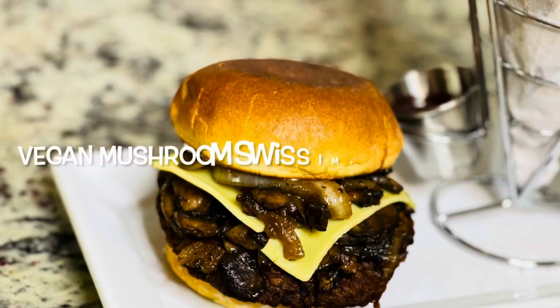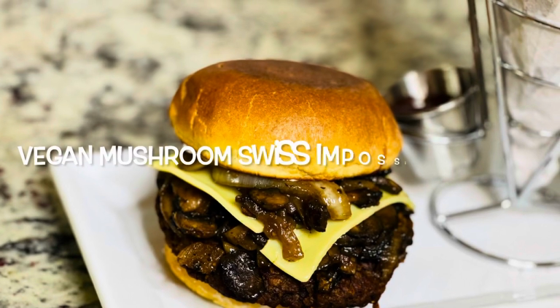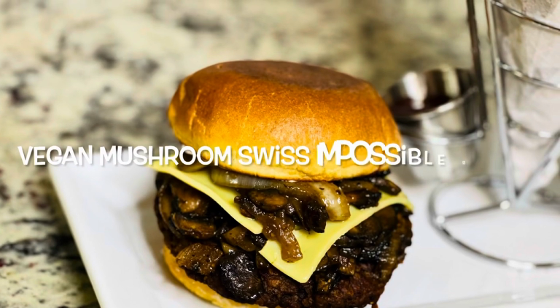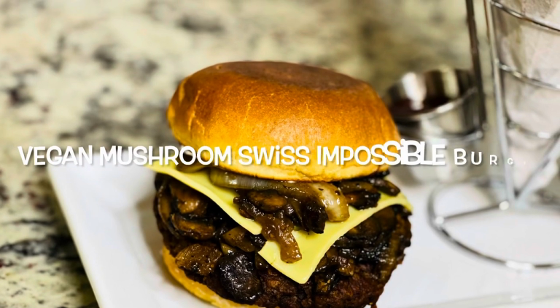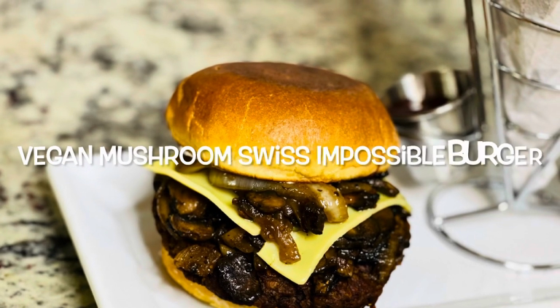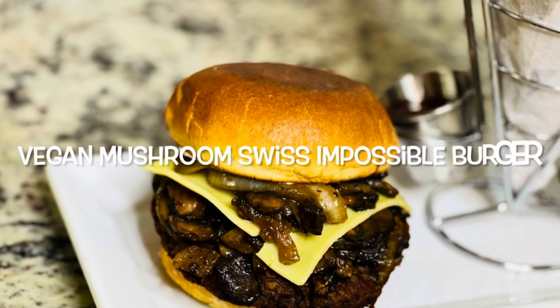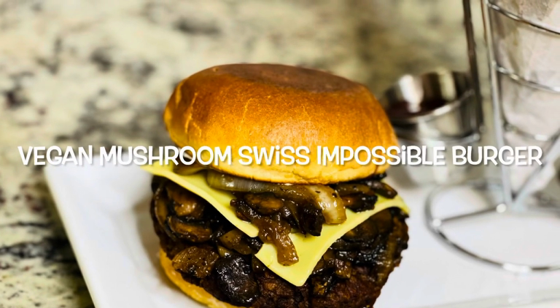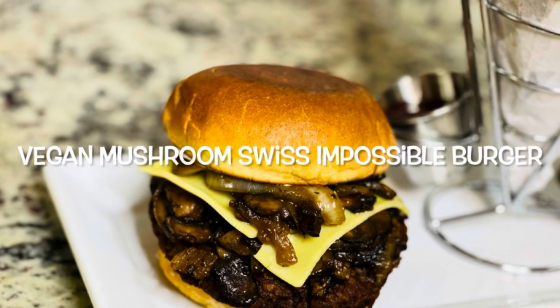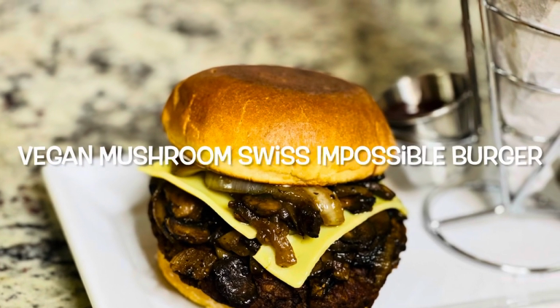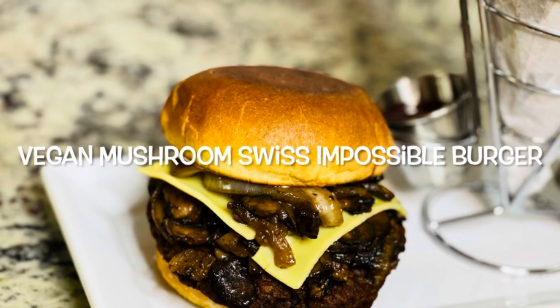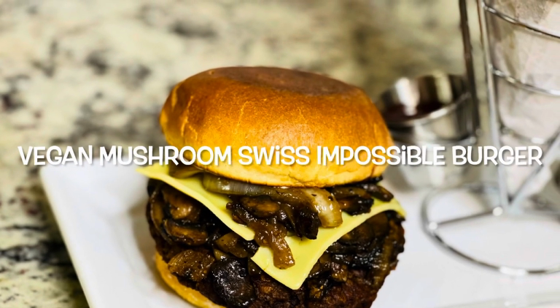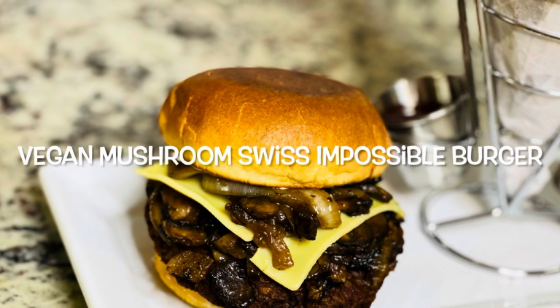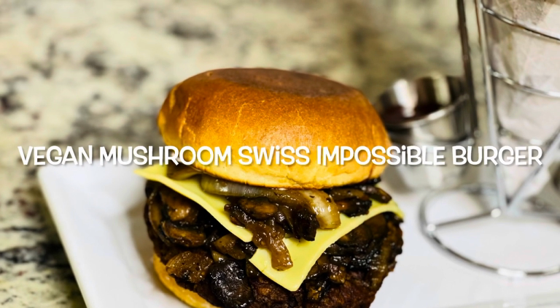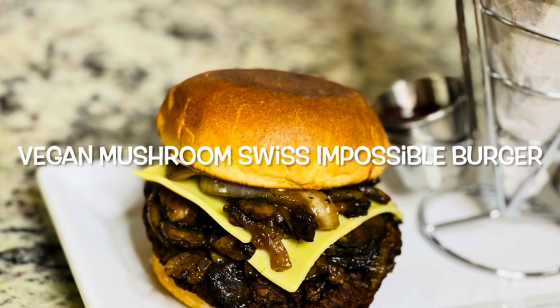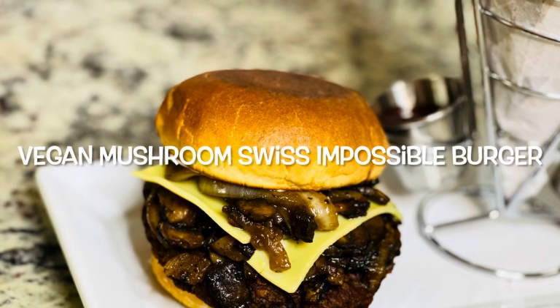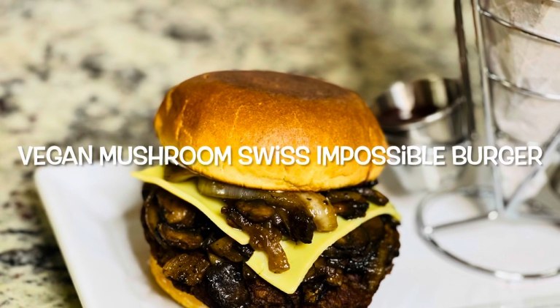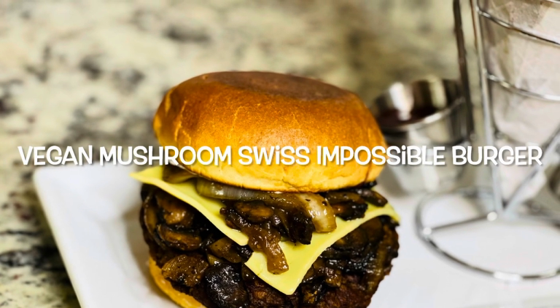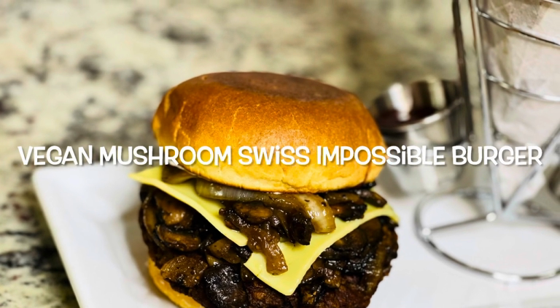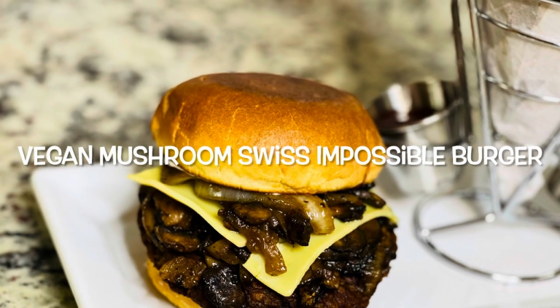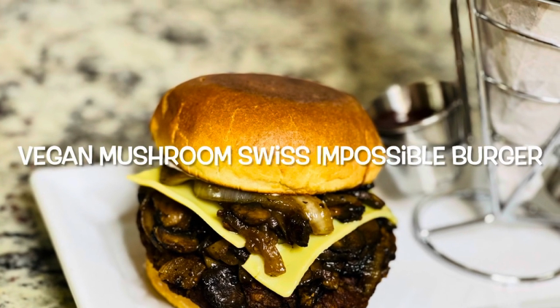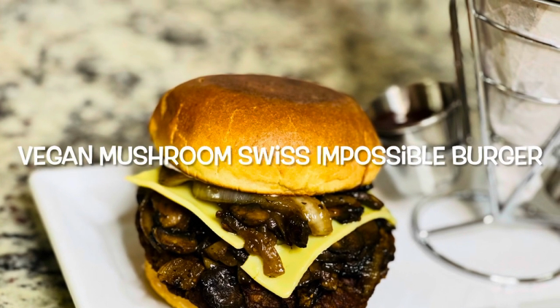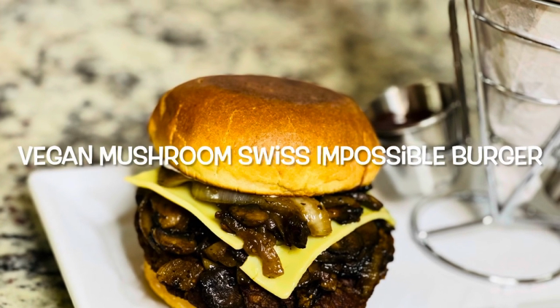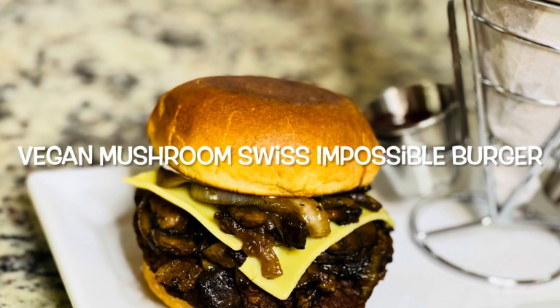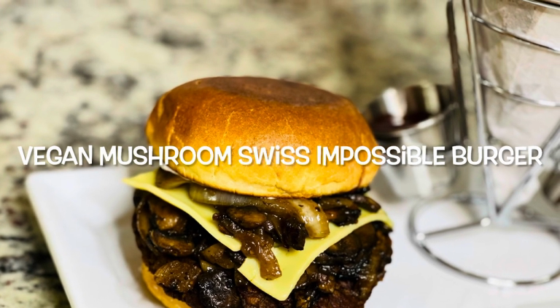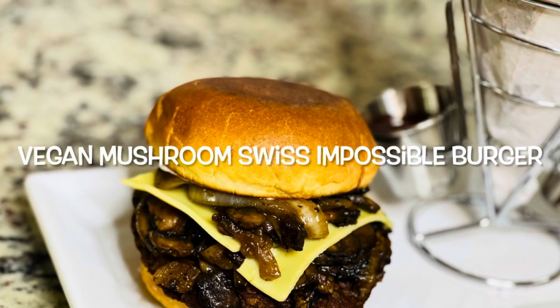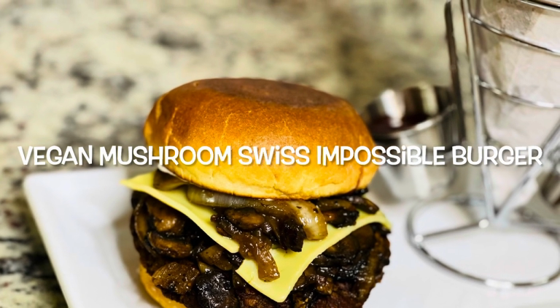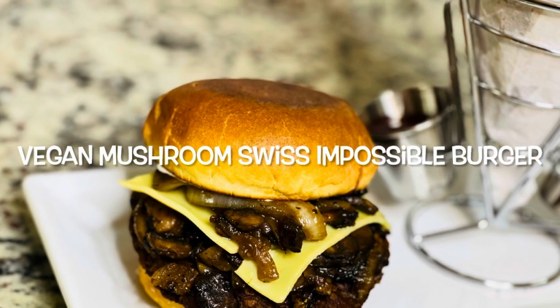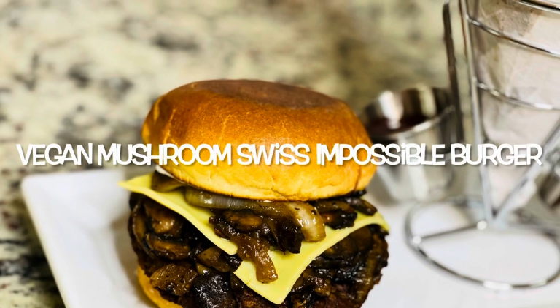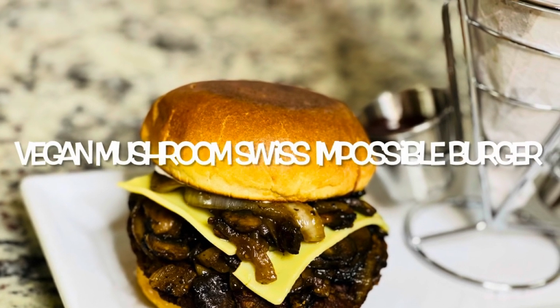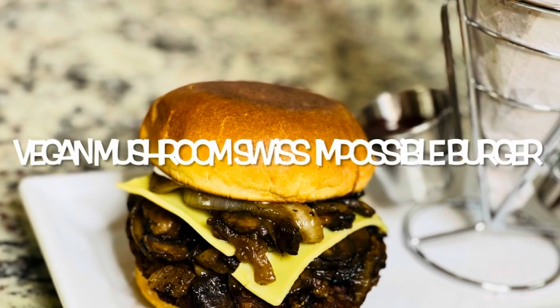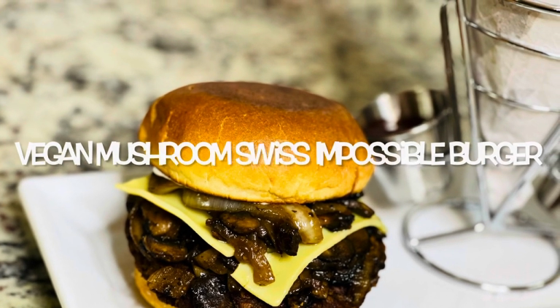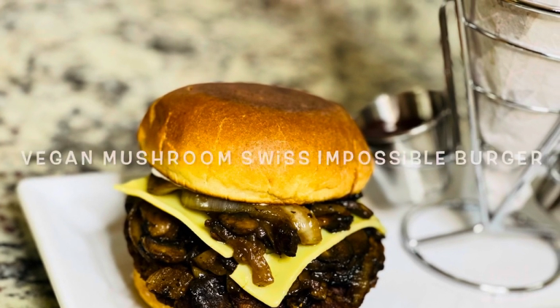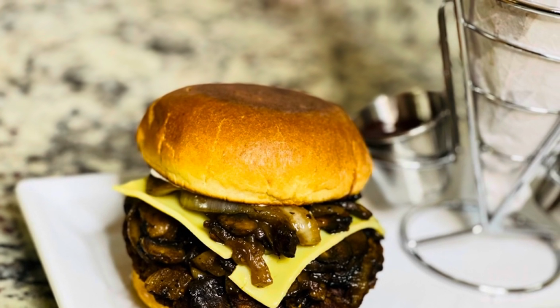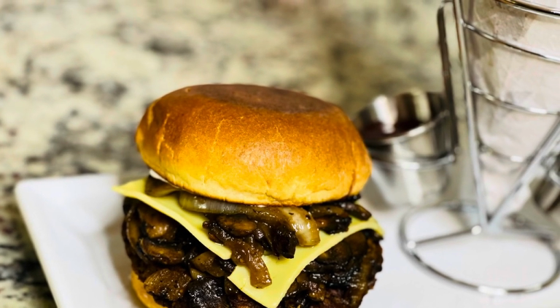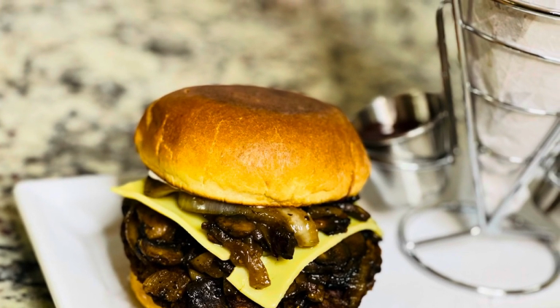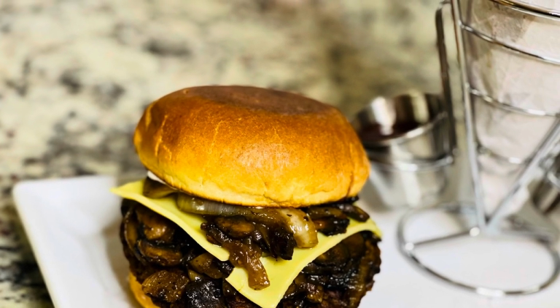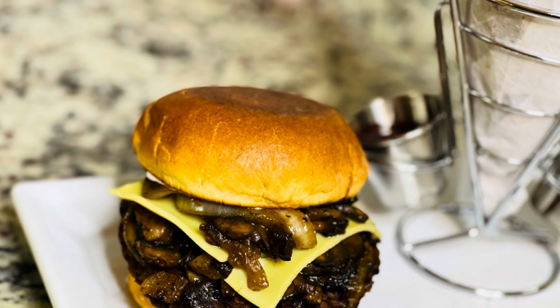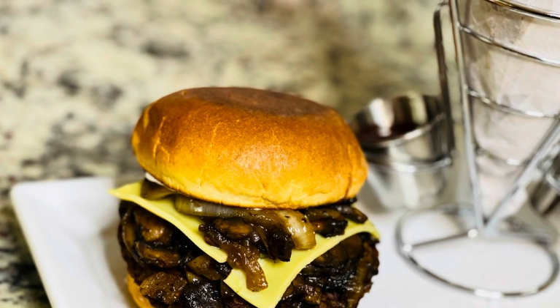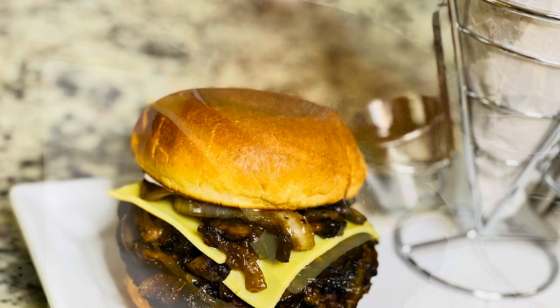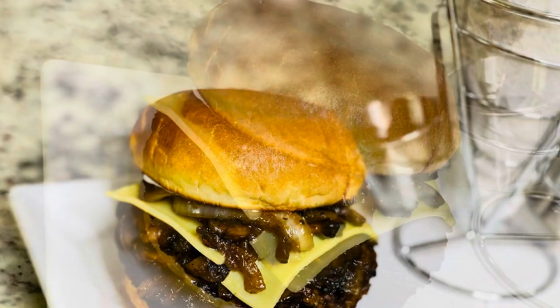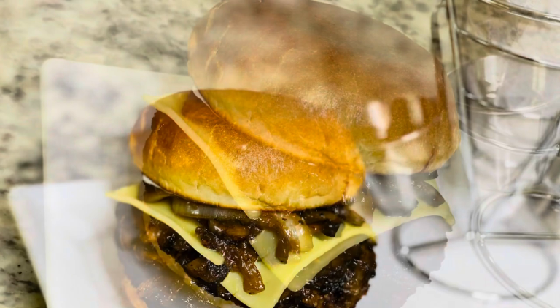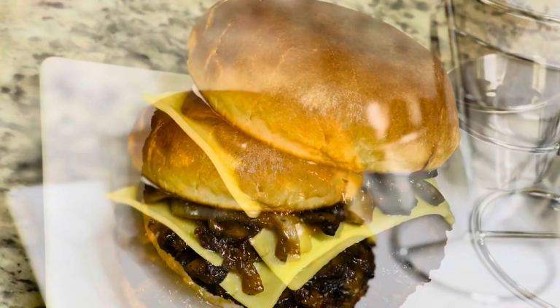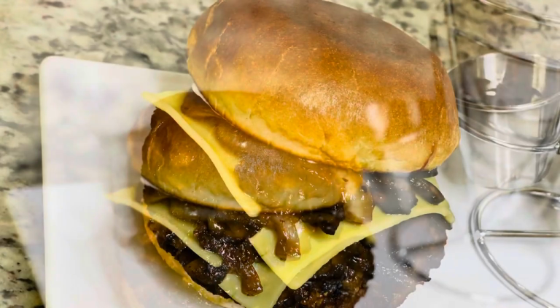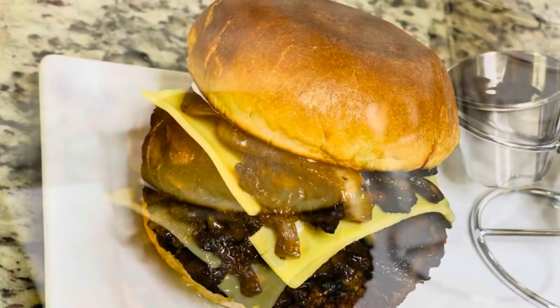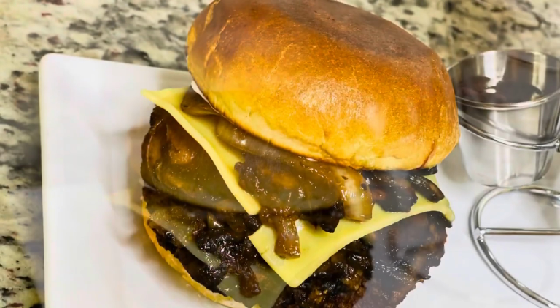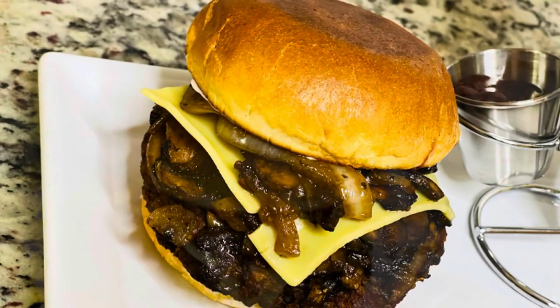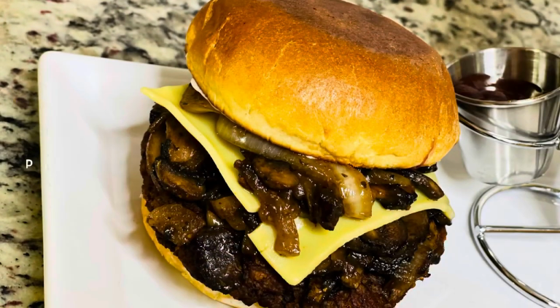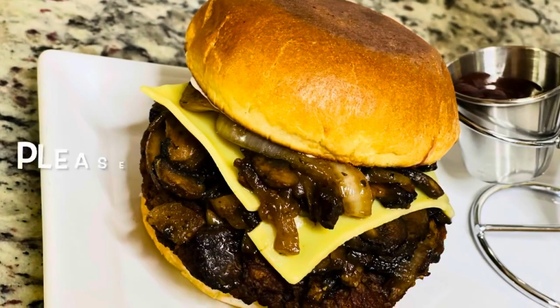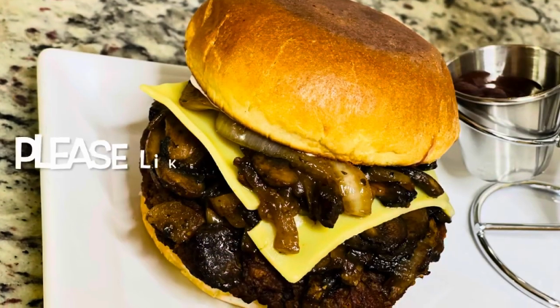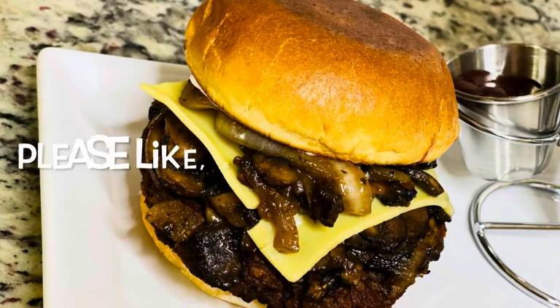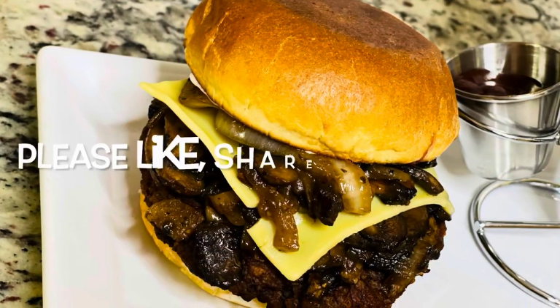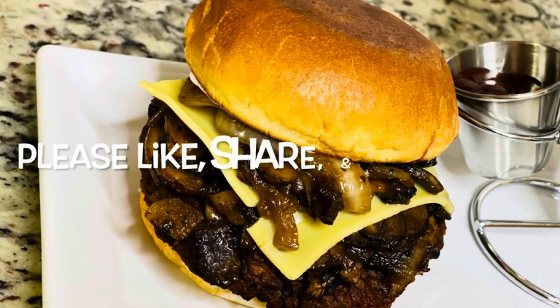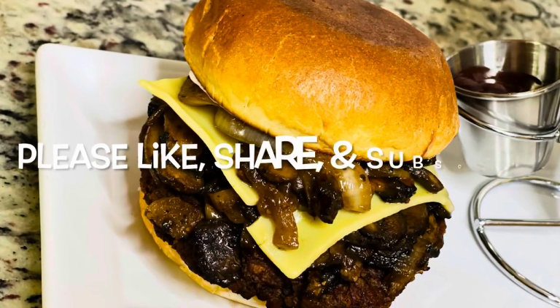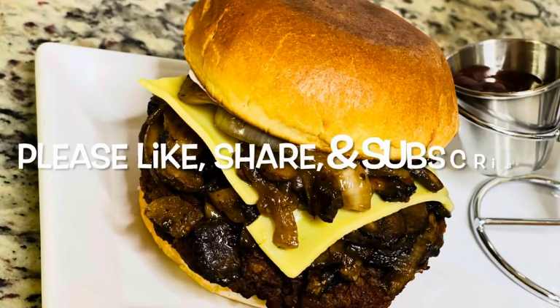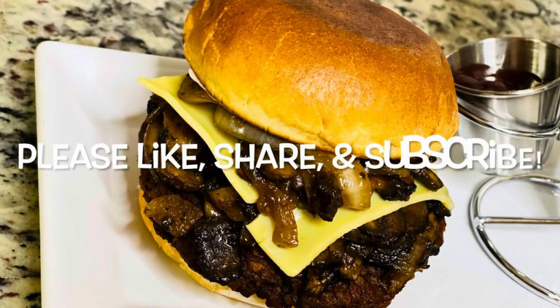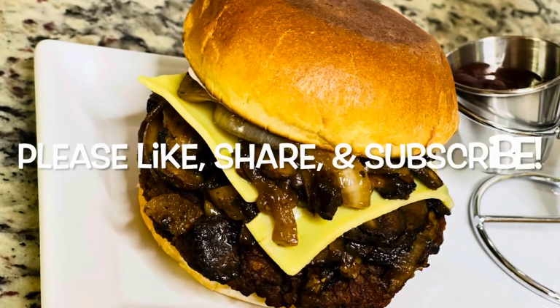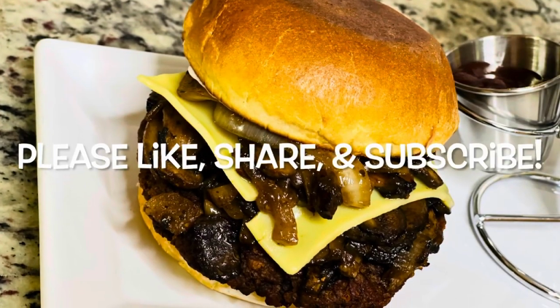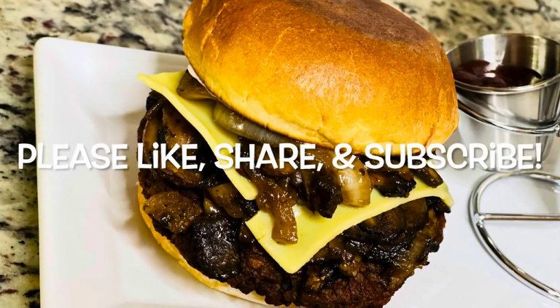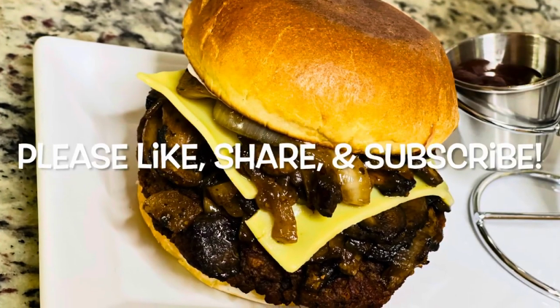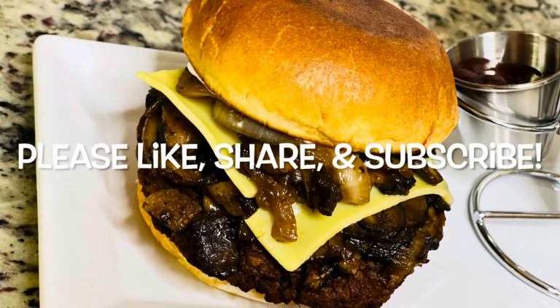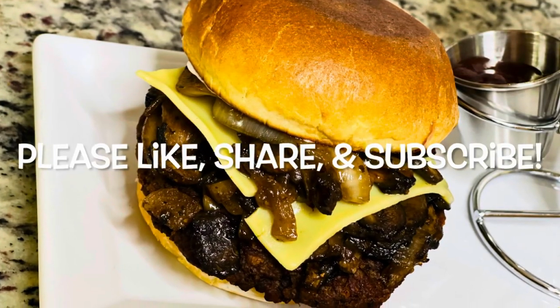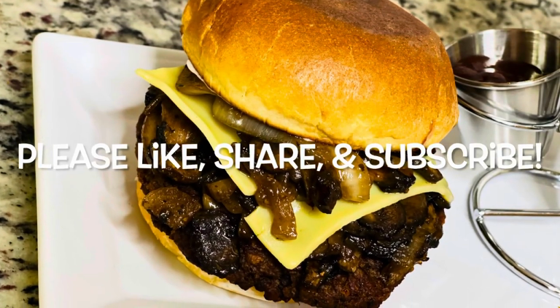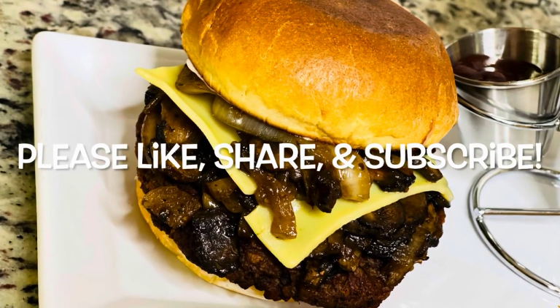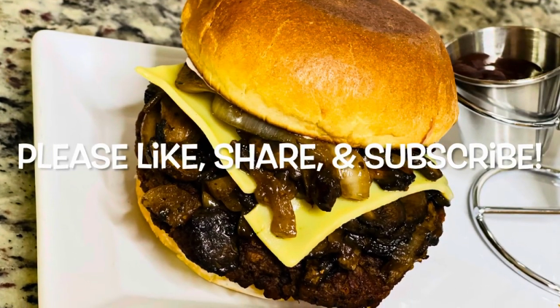Hey guys, so today we're making a vegan mushroom swiss impossible burger. Please make sure you like, share, and subscribe.